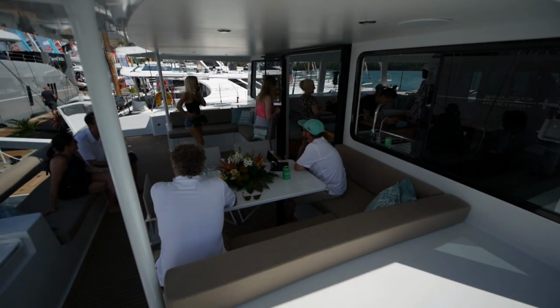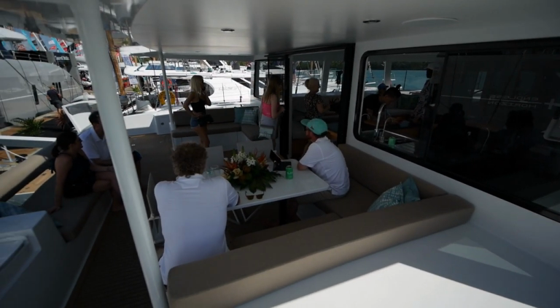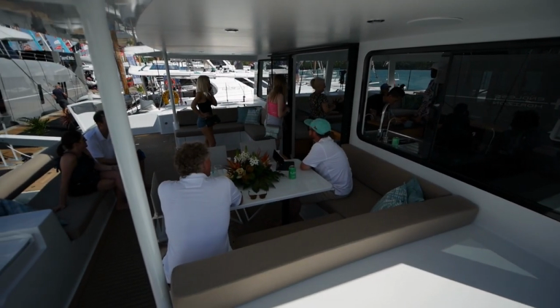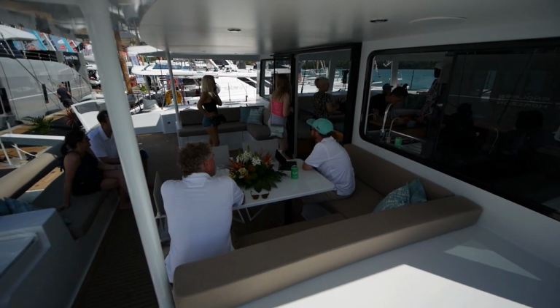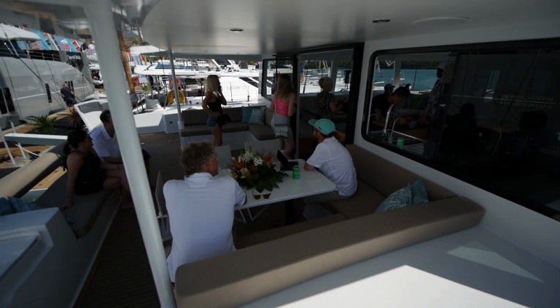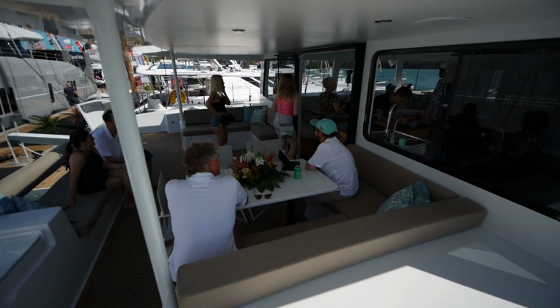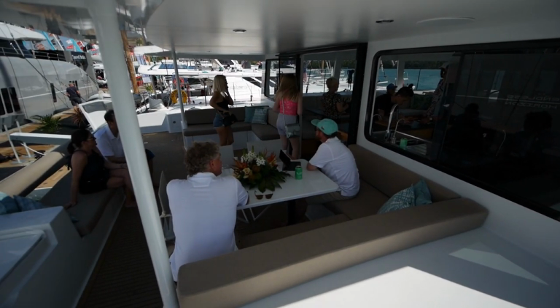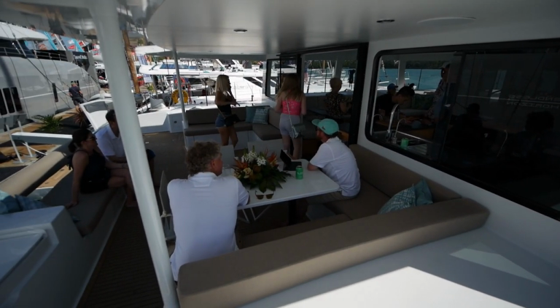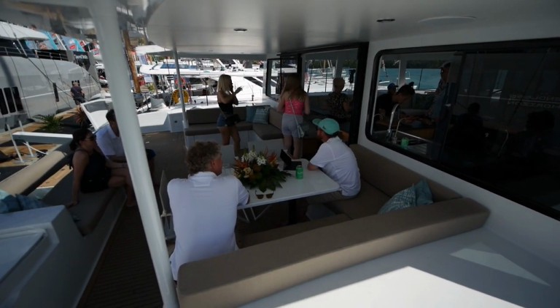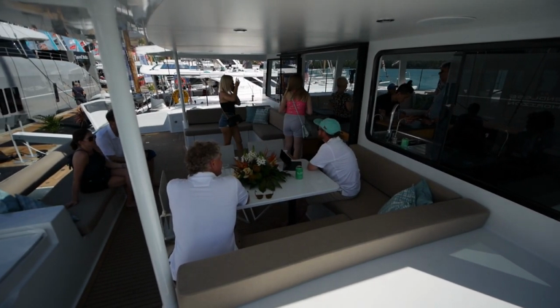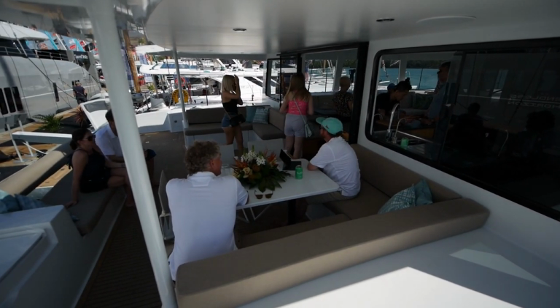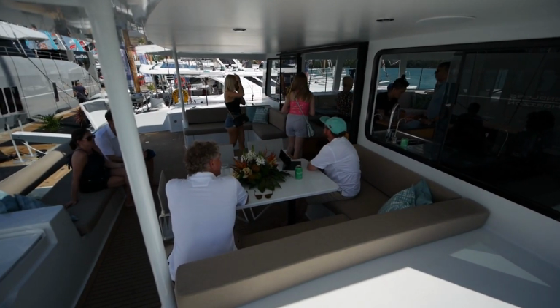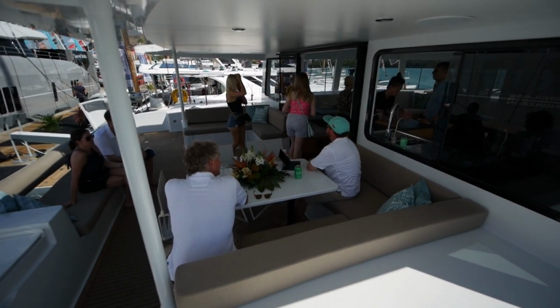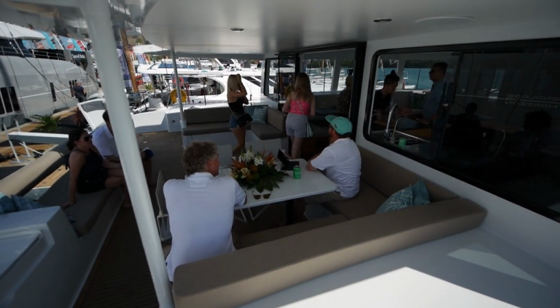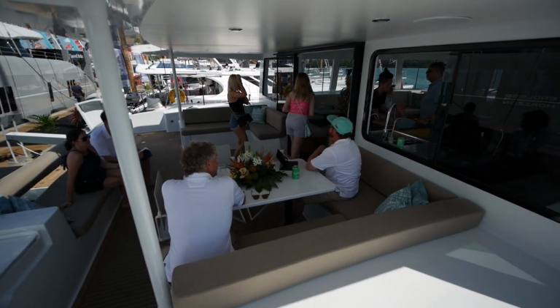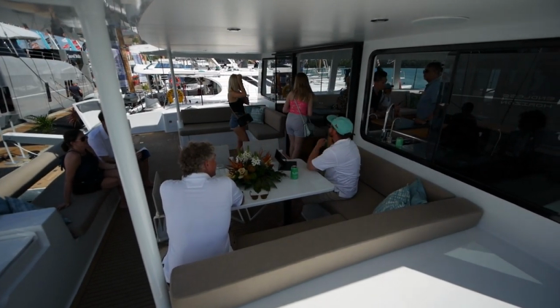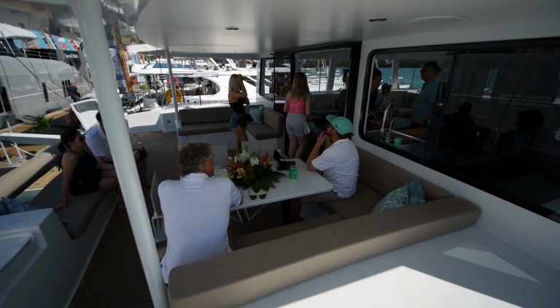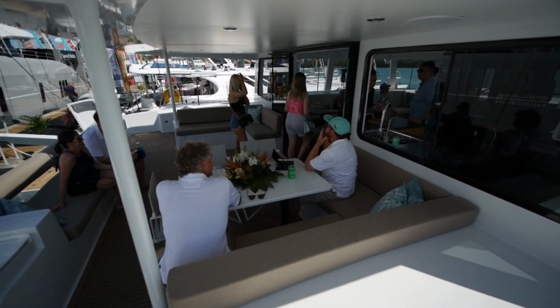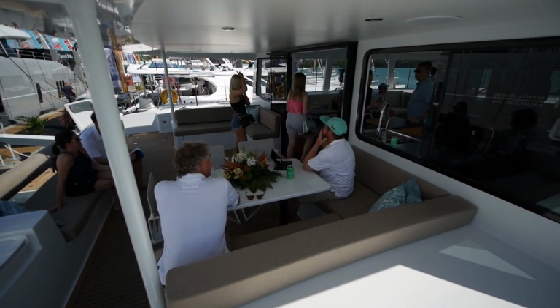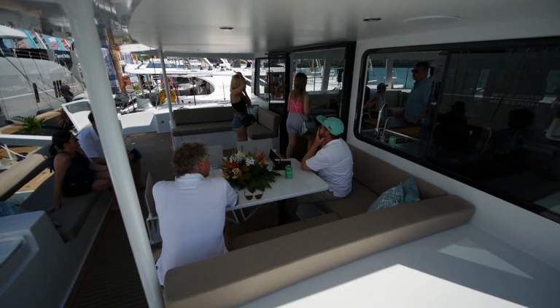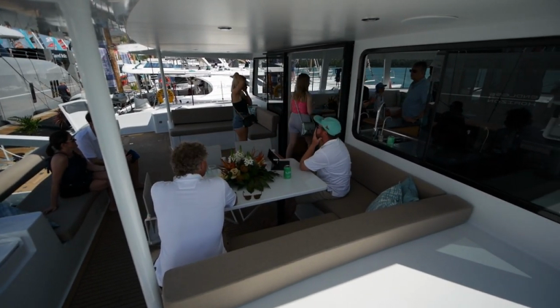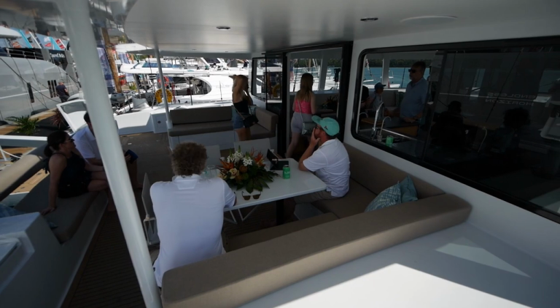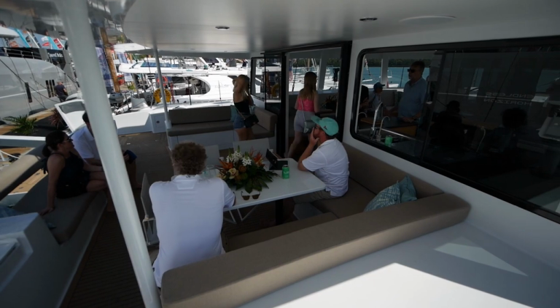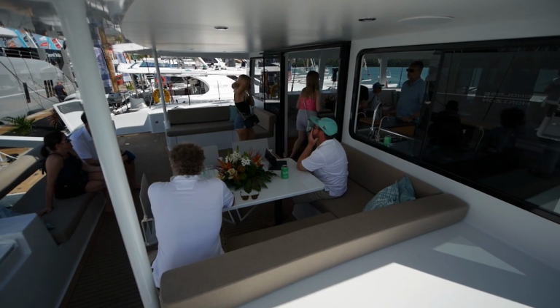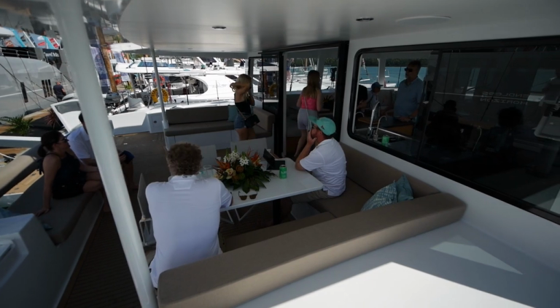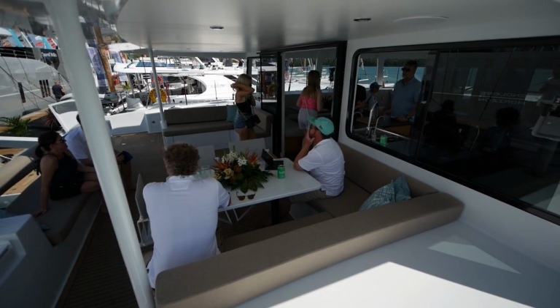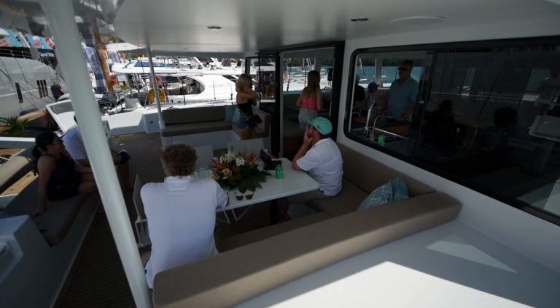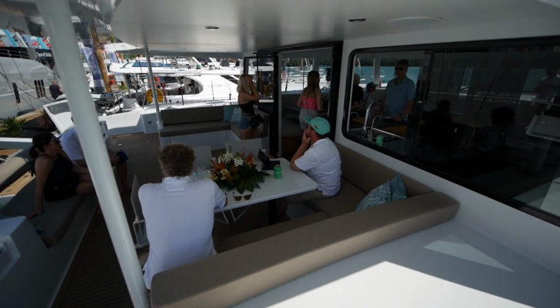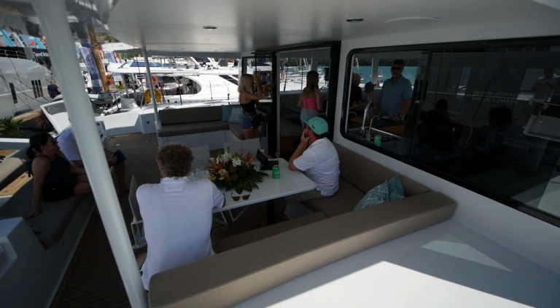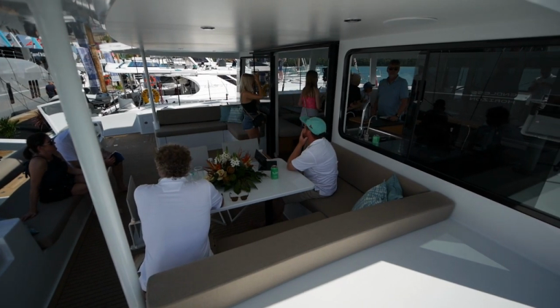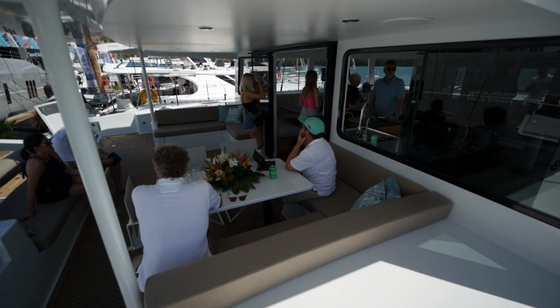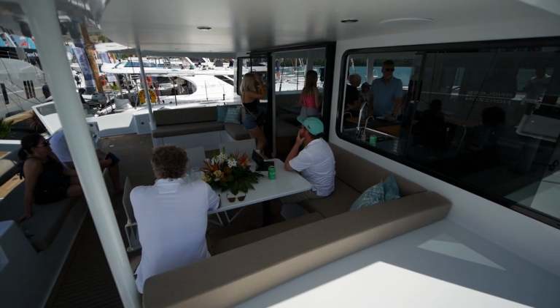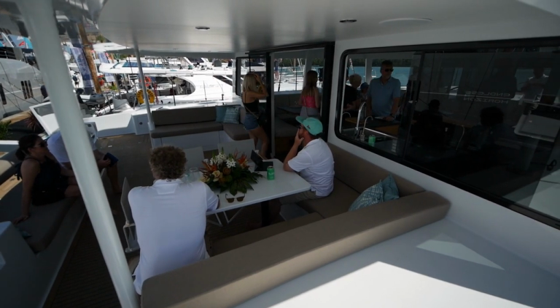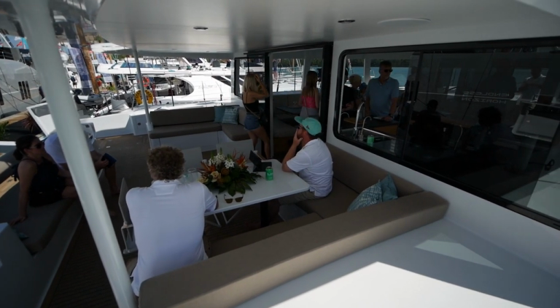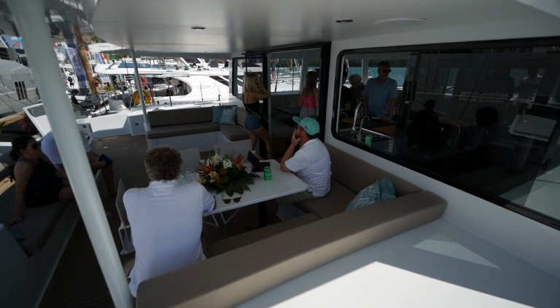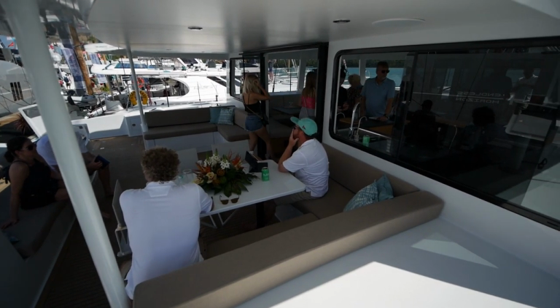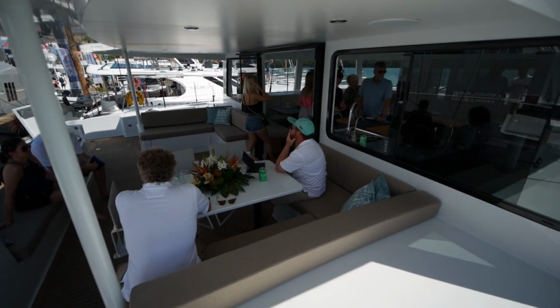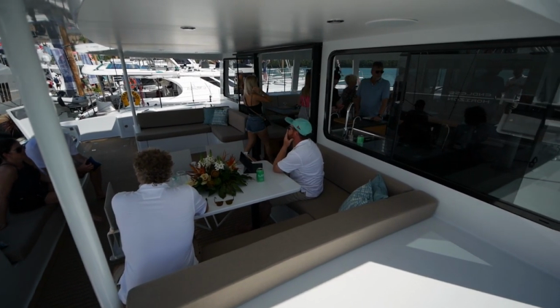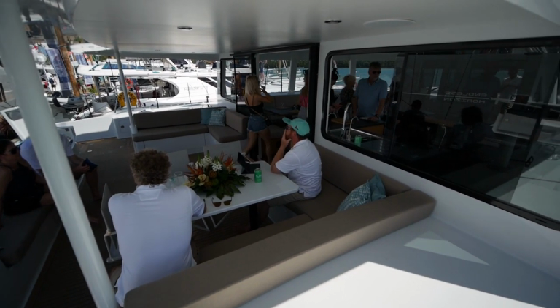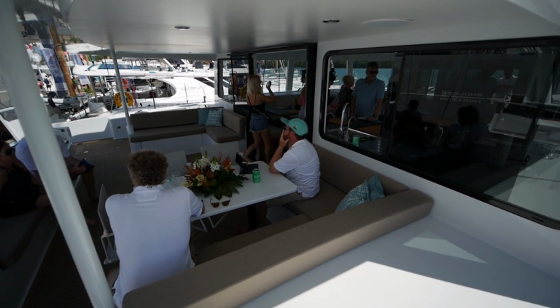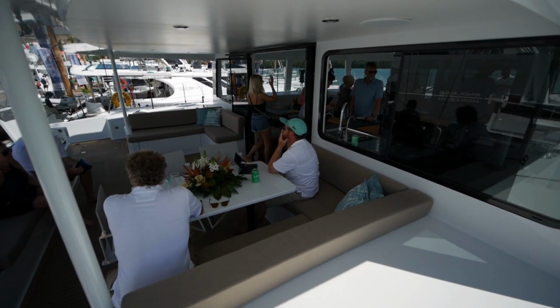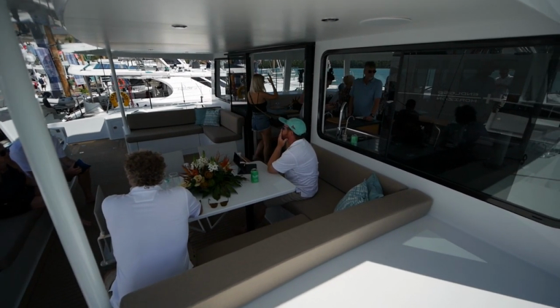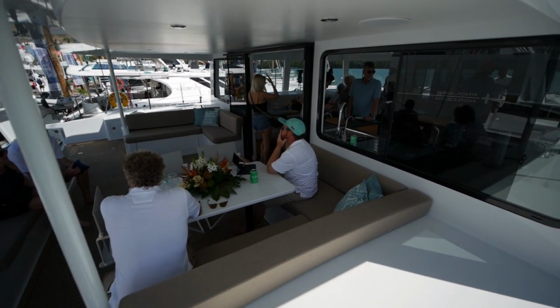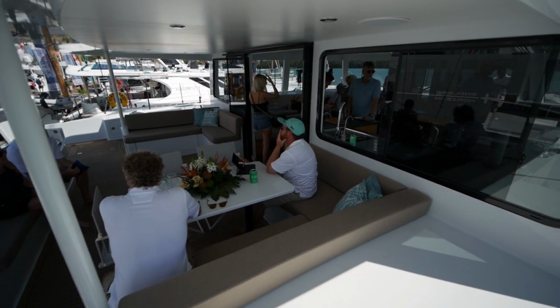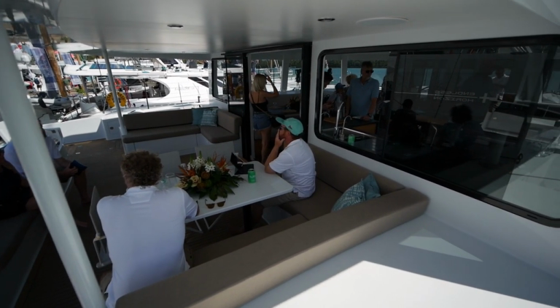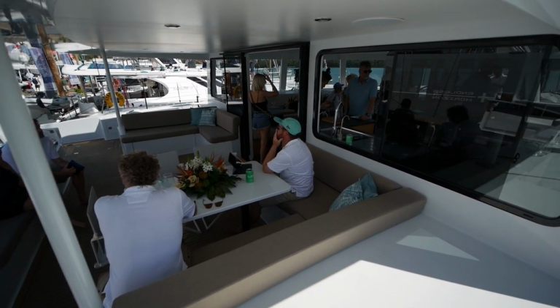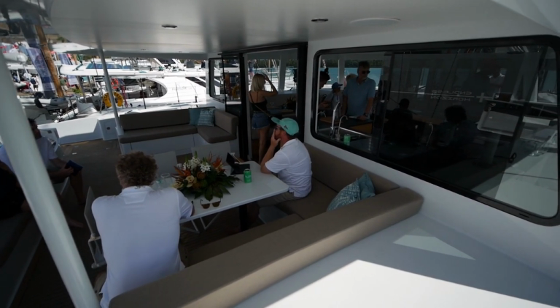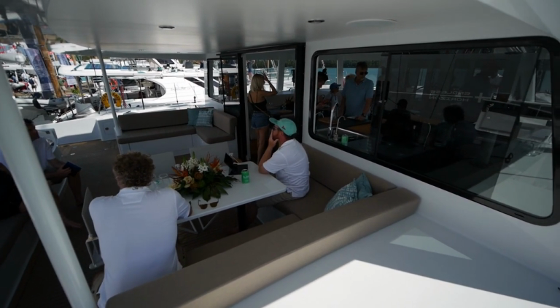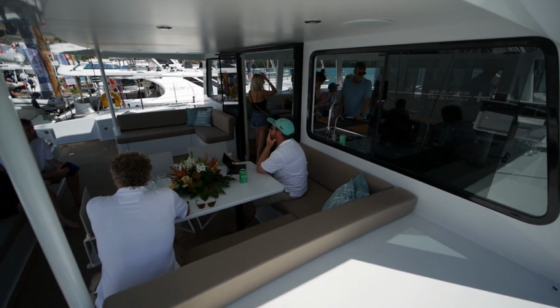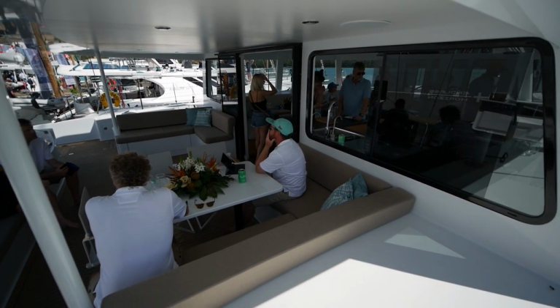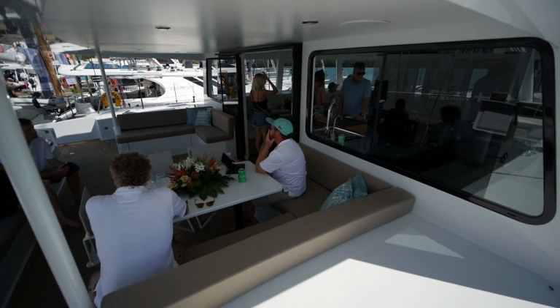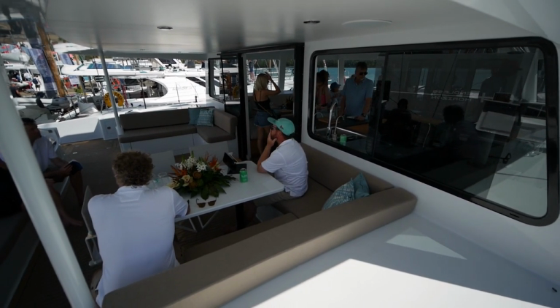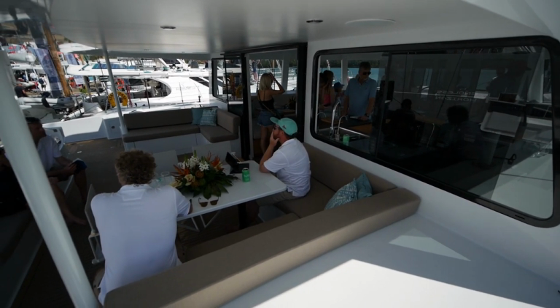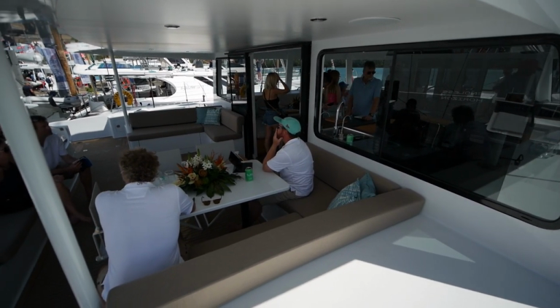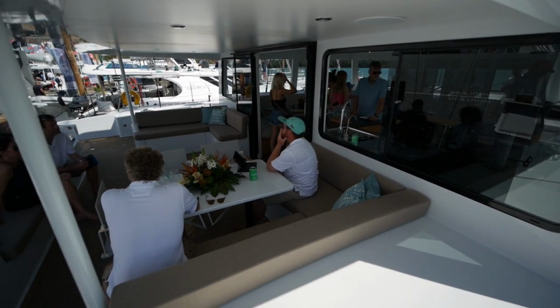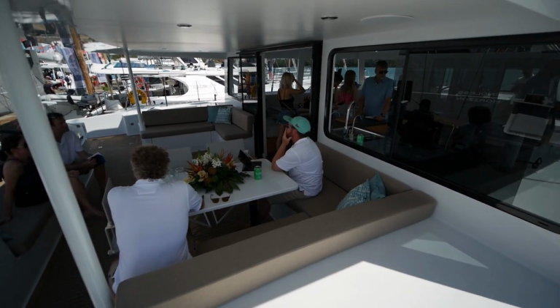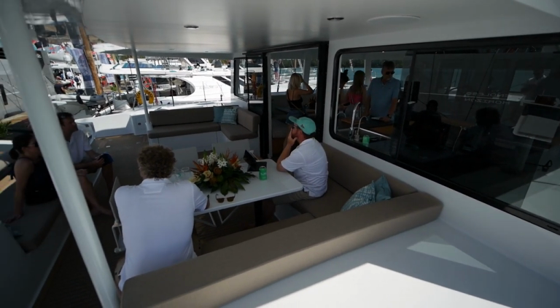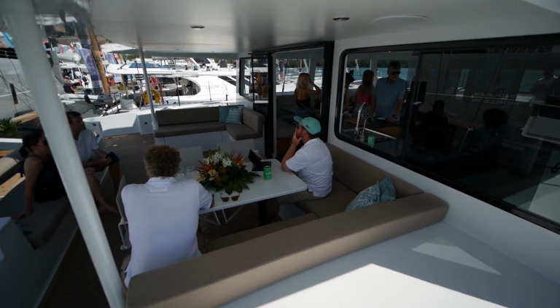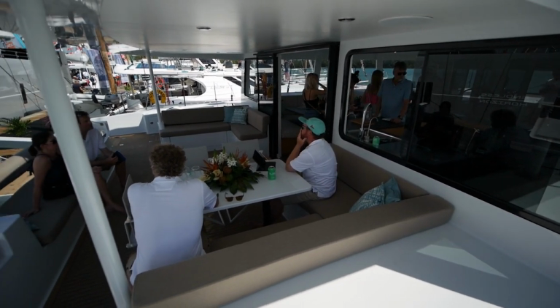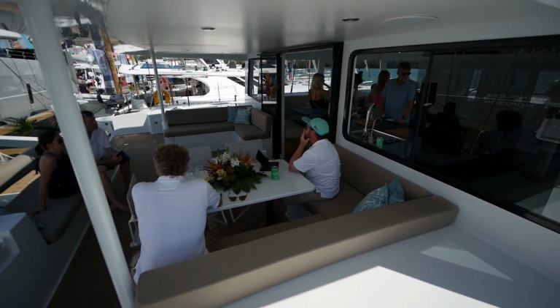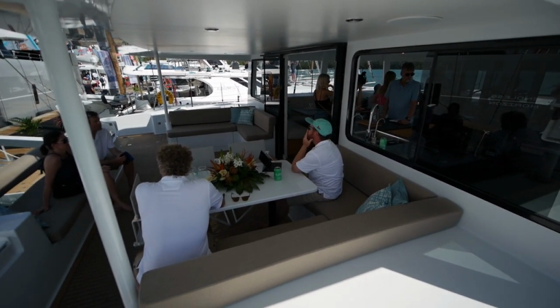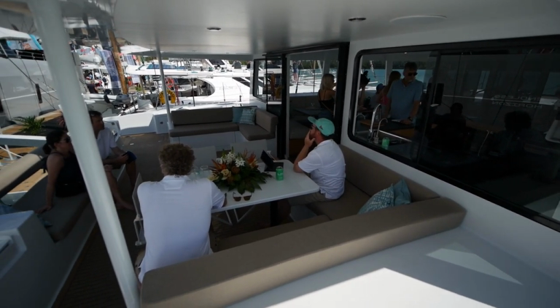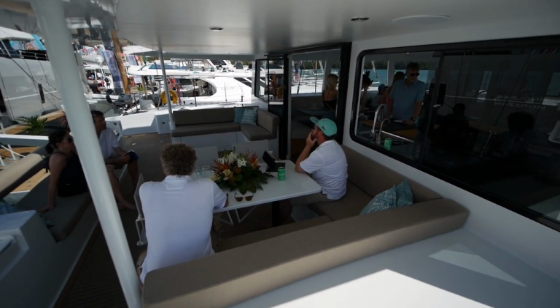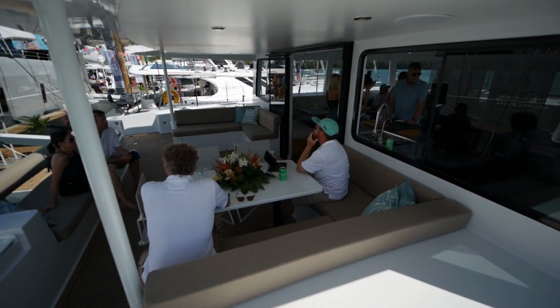The cockpit is composed of a split pair of sofas as well as a table for dining outside.